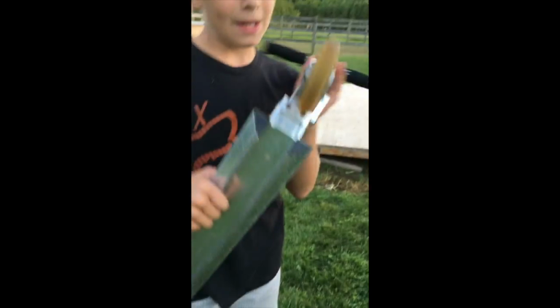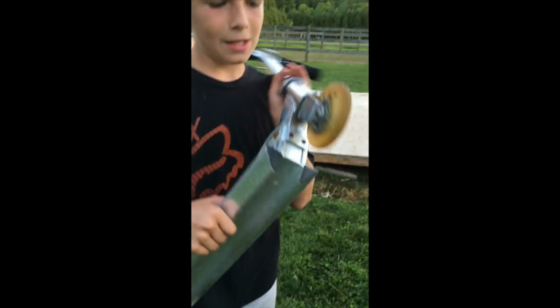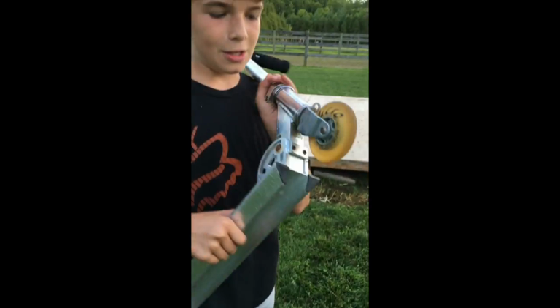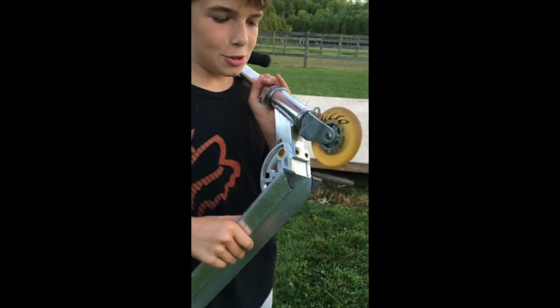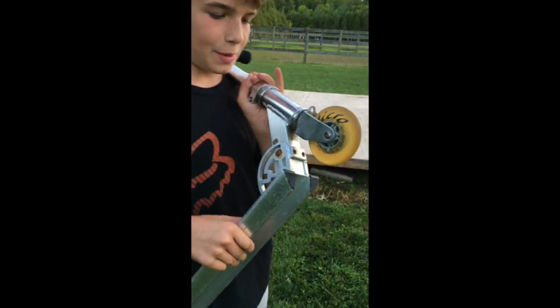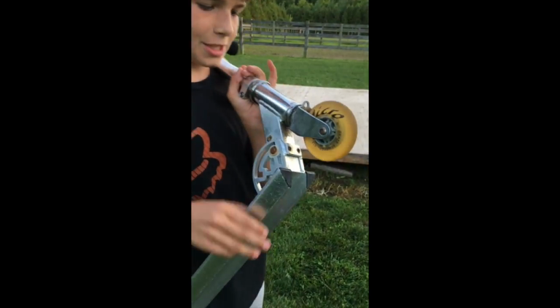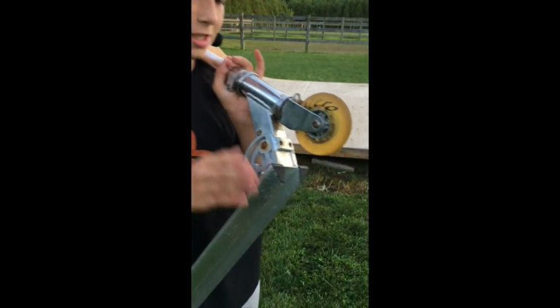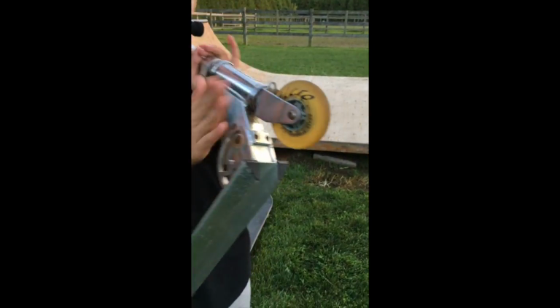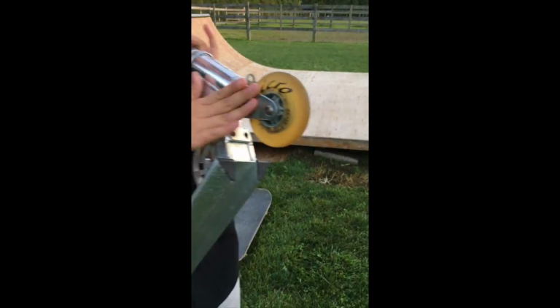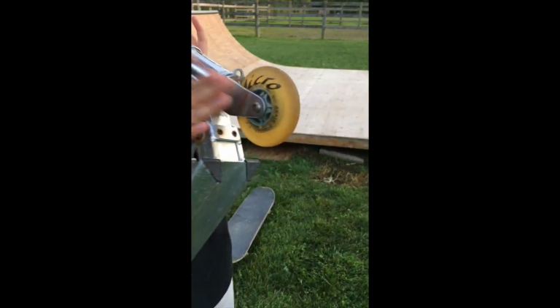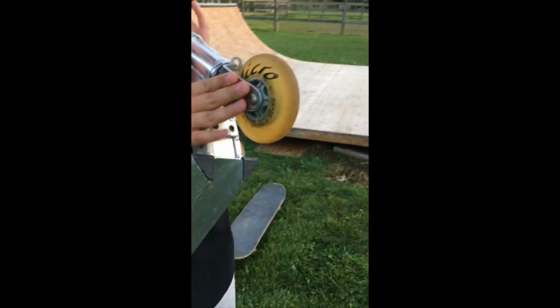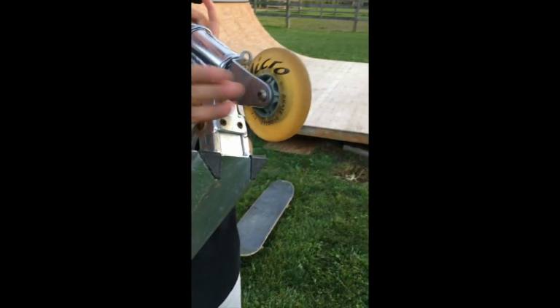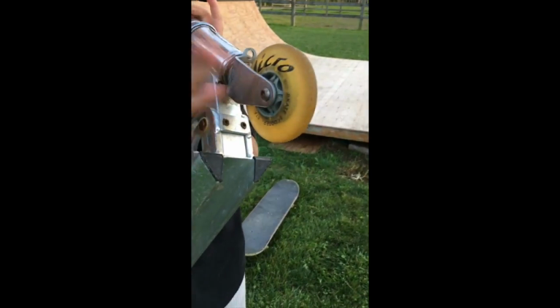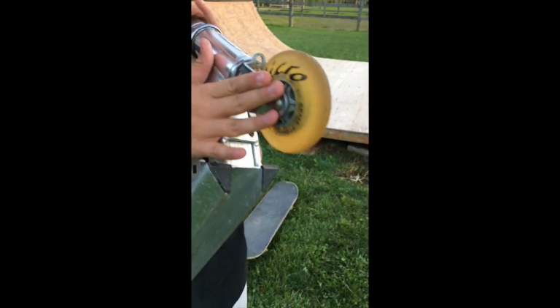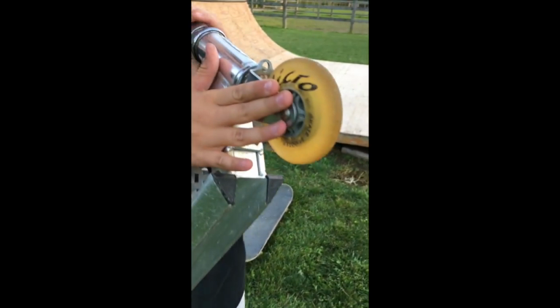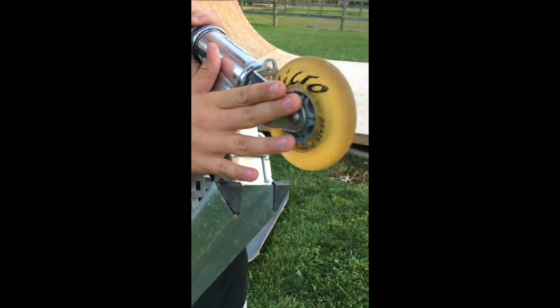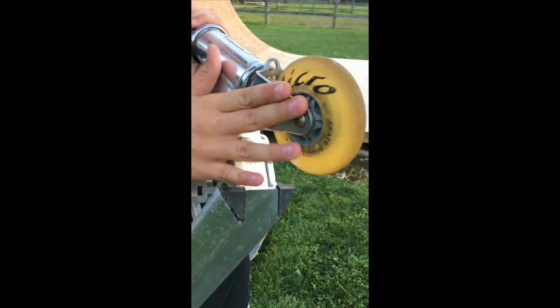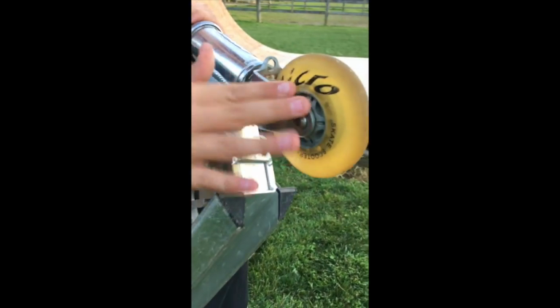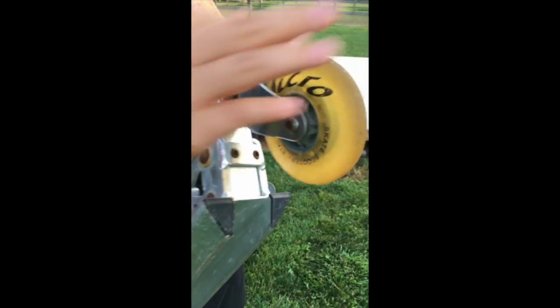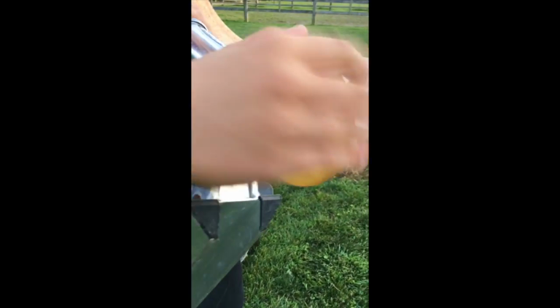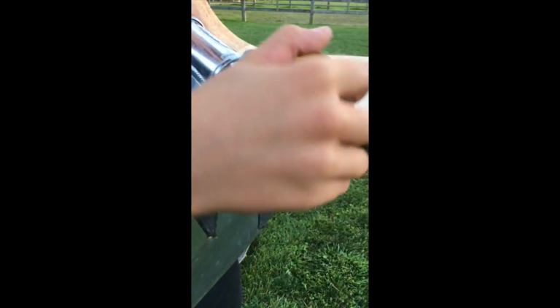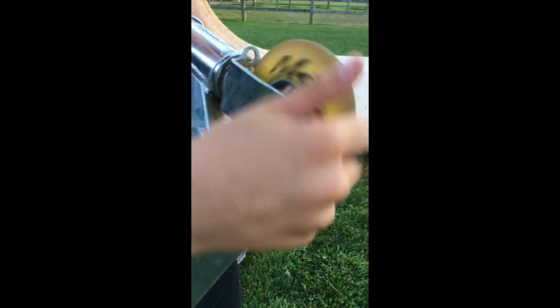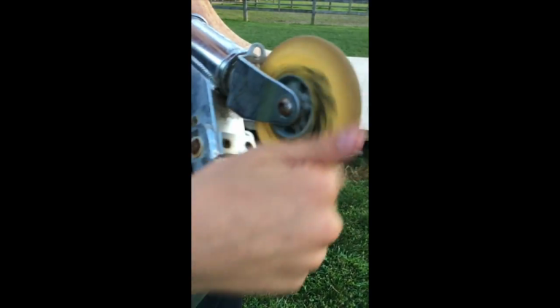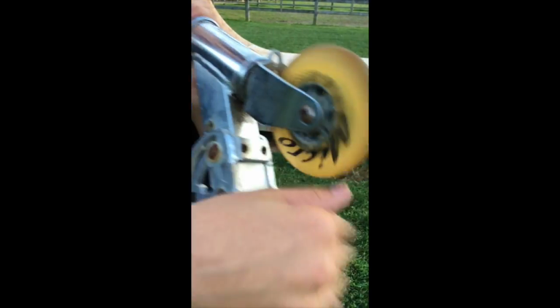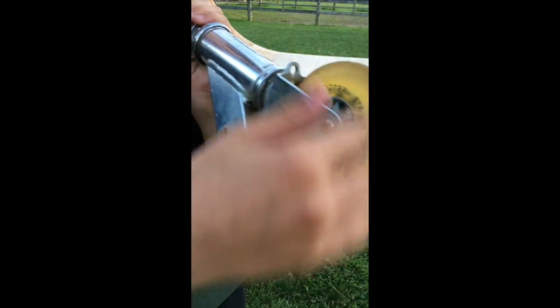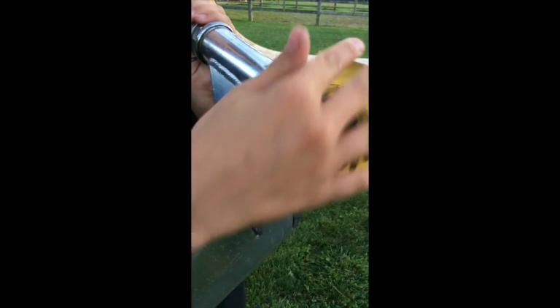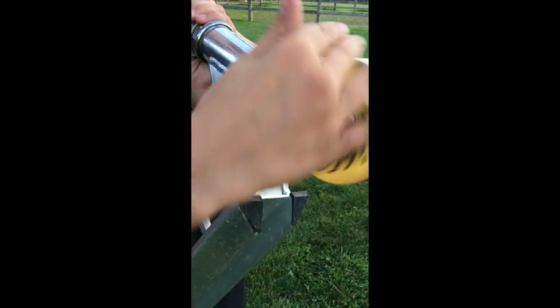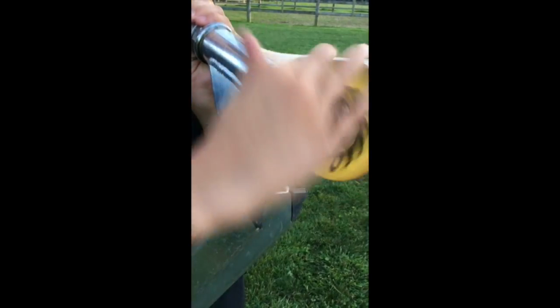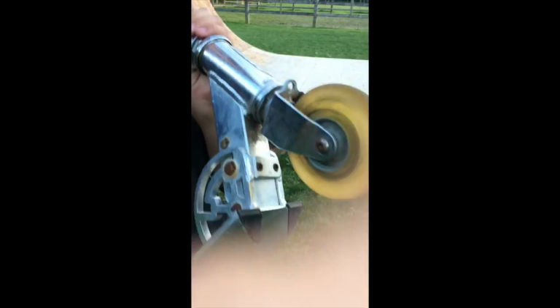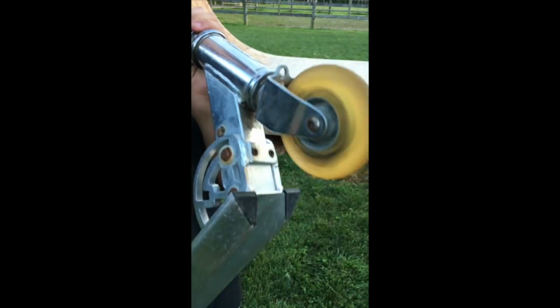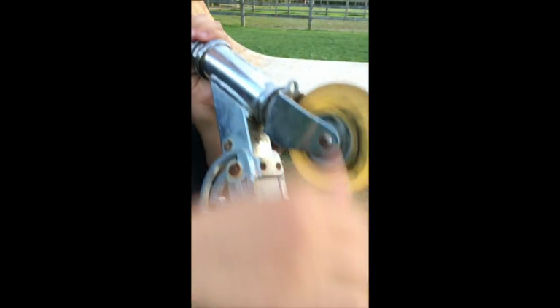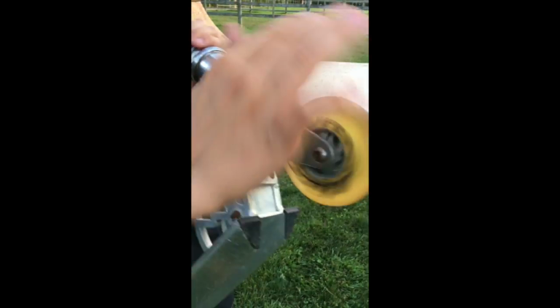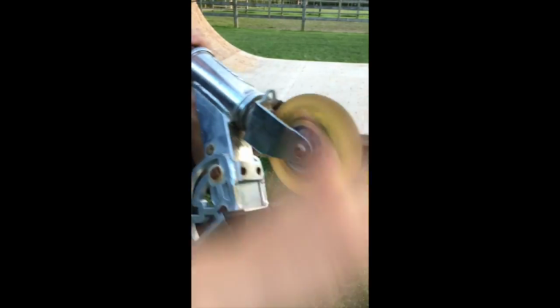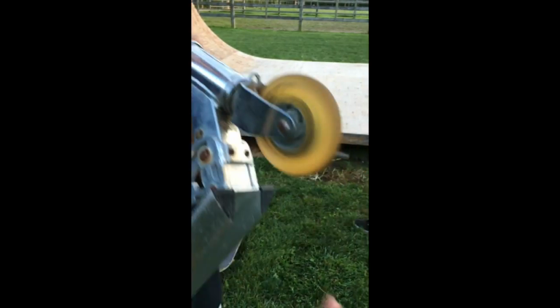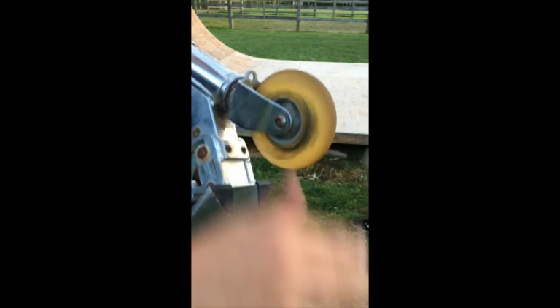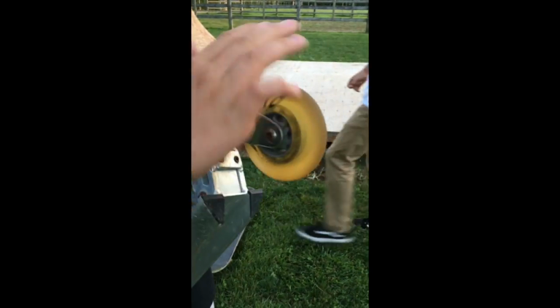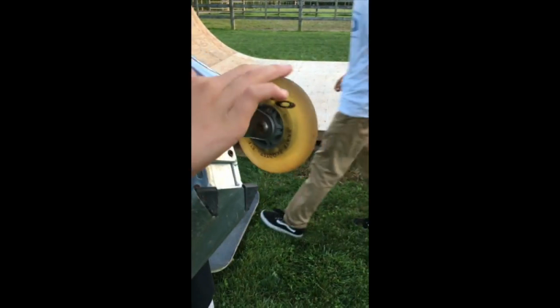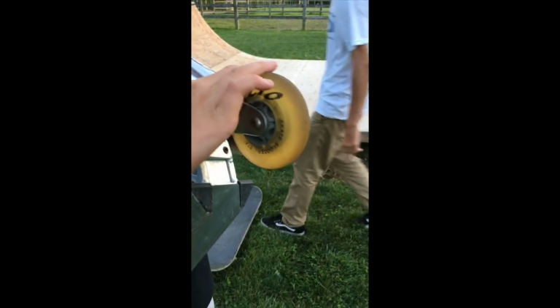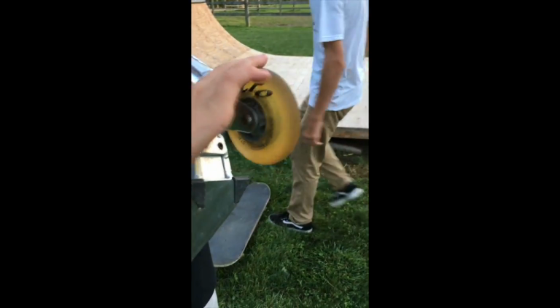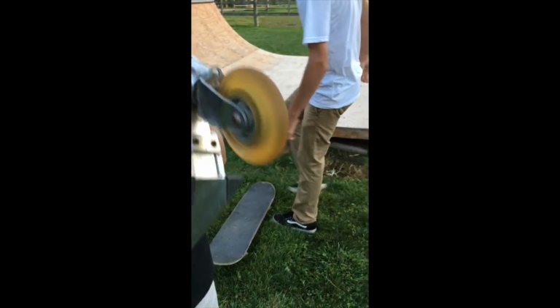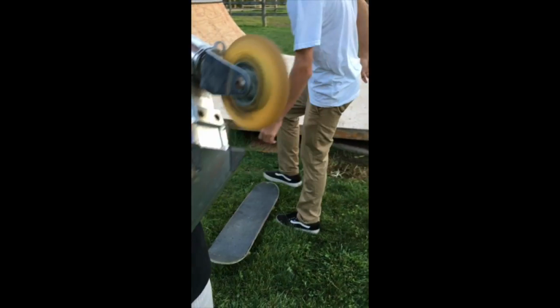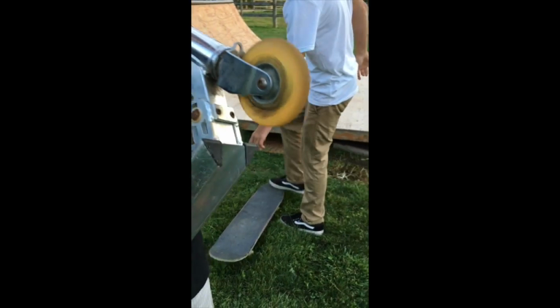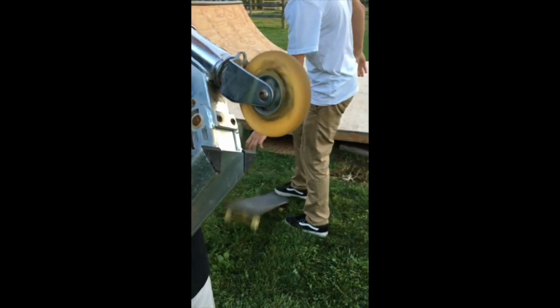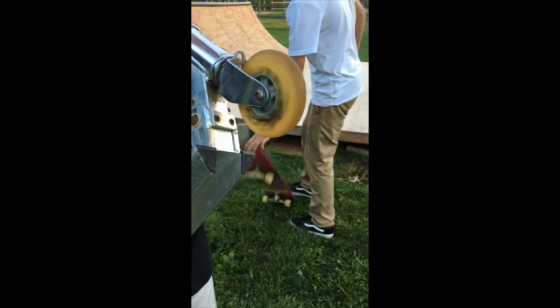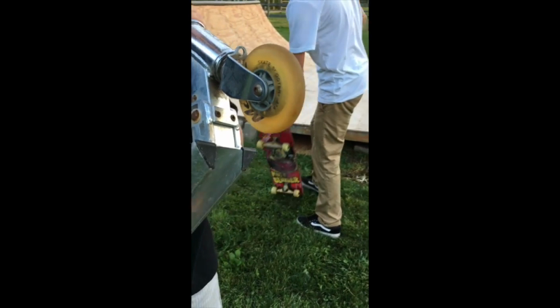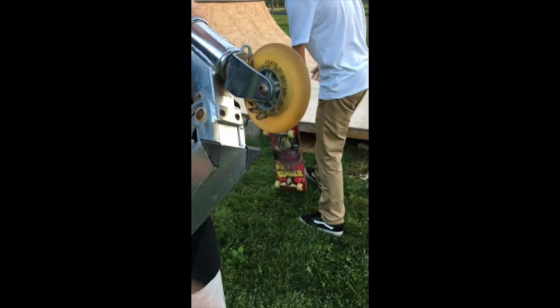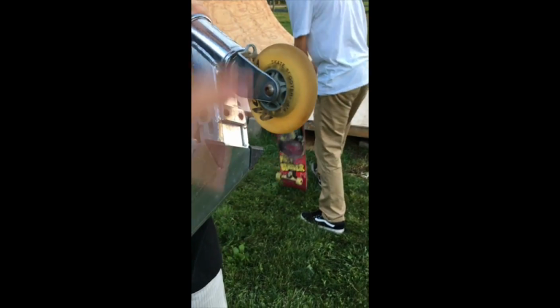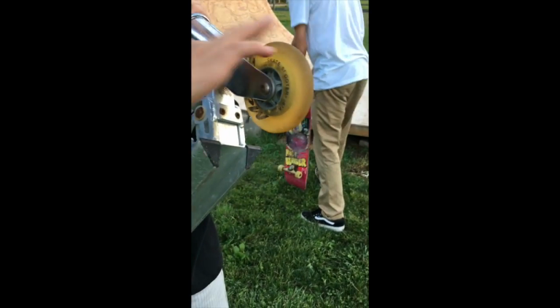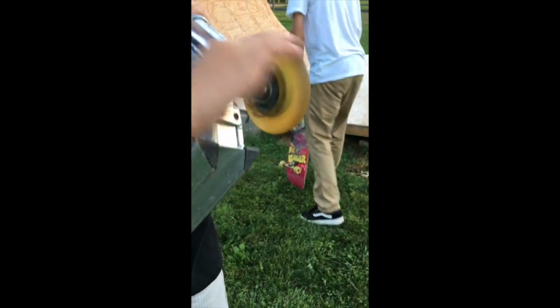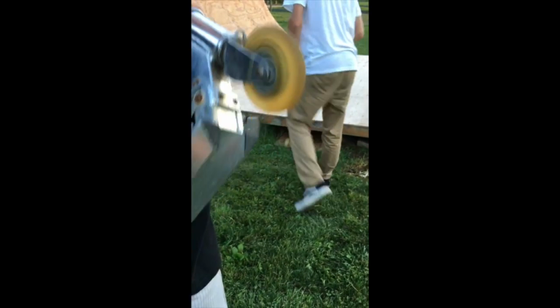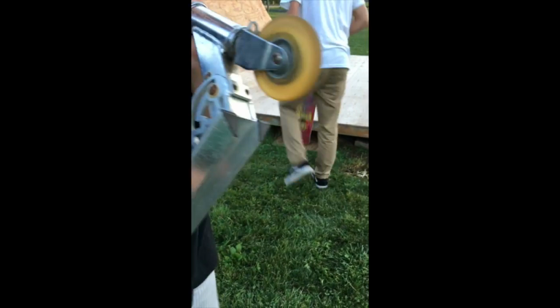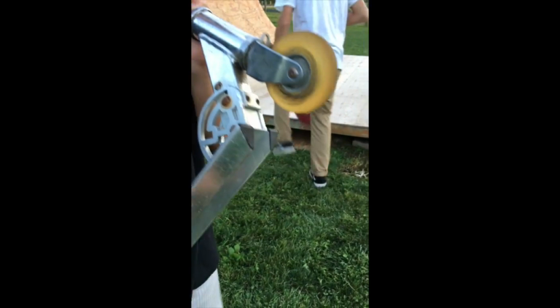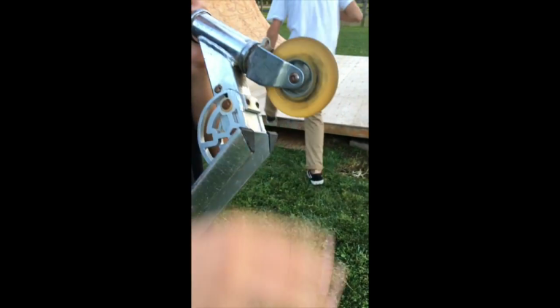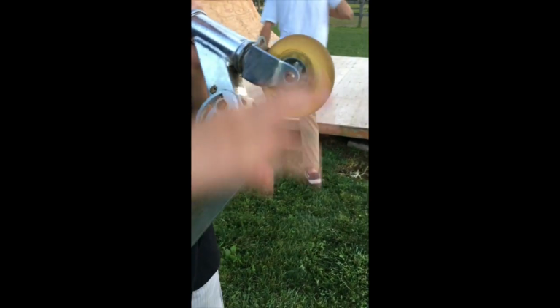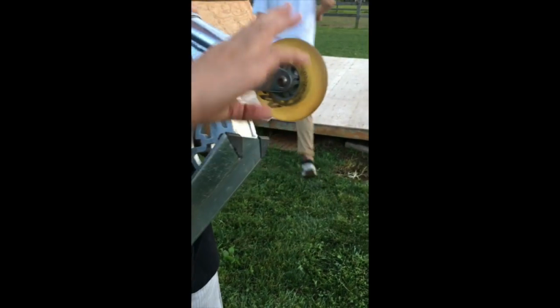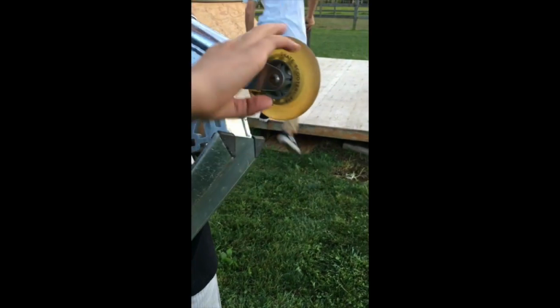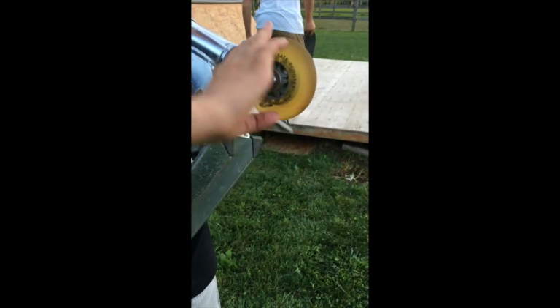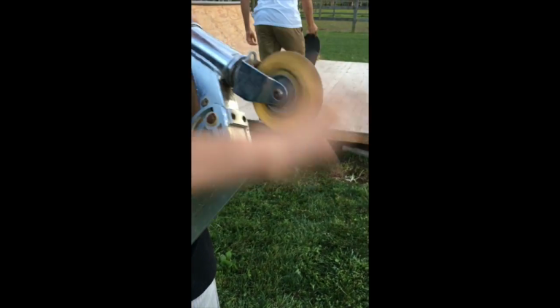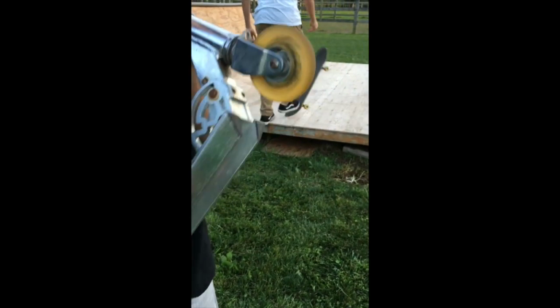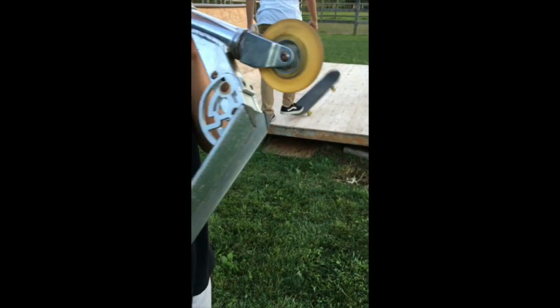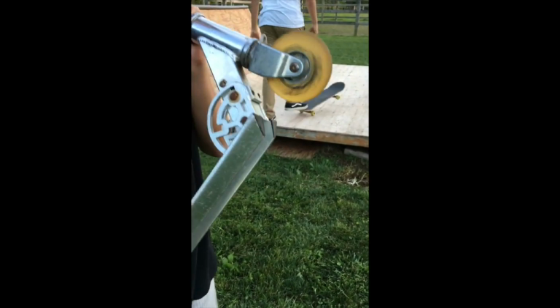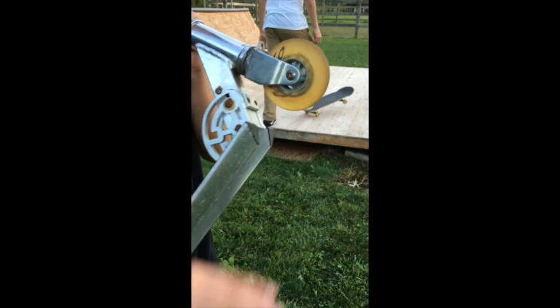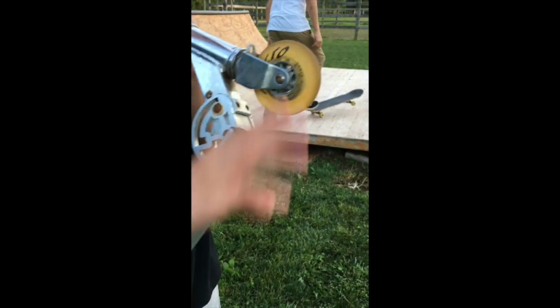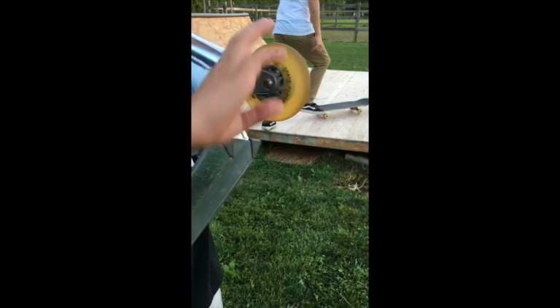Here's my signature fork. Signature wheels — Micro also. Micro everything. Spin really good.